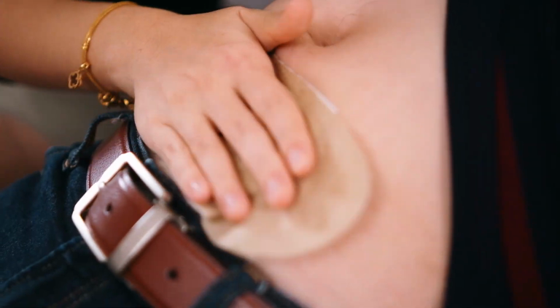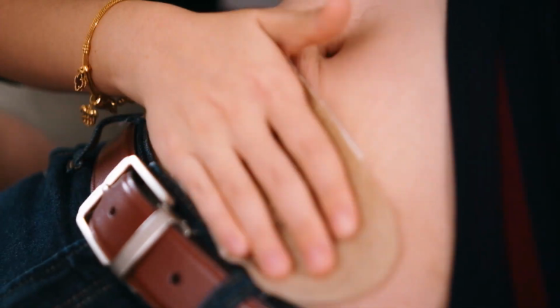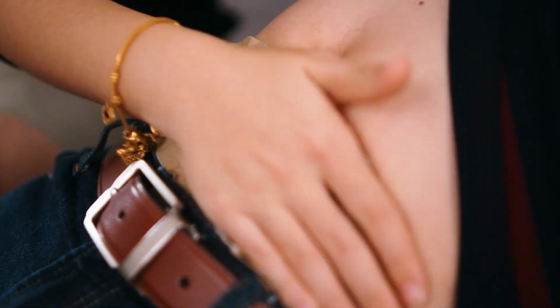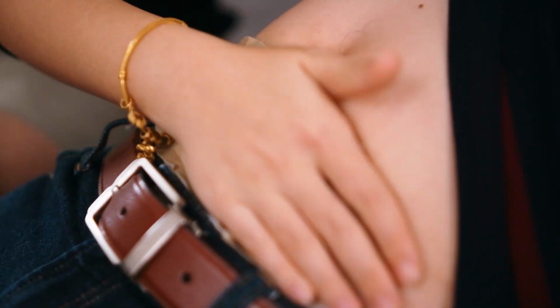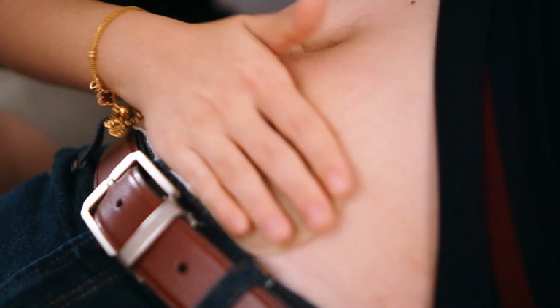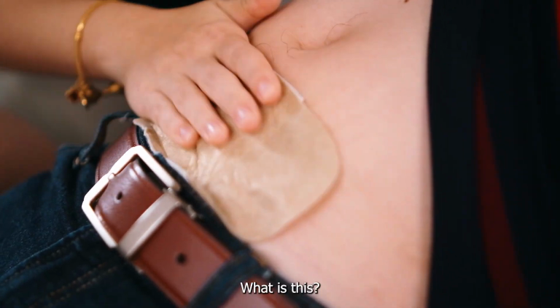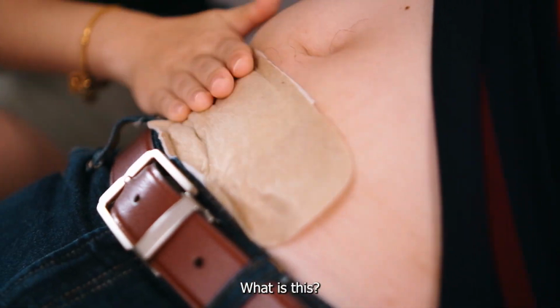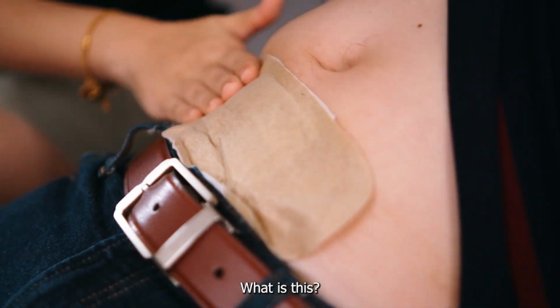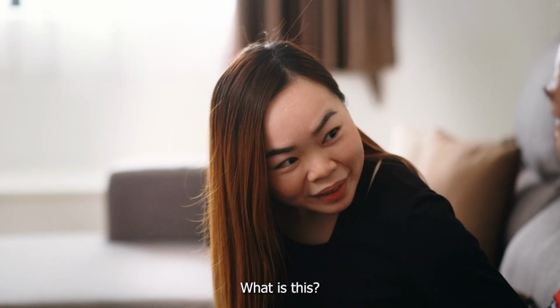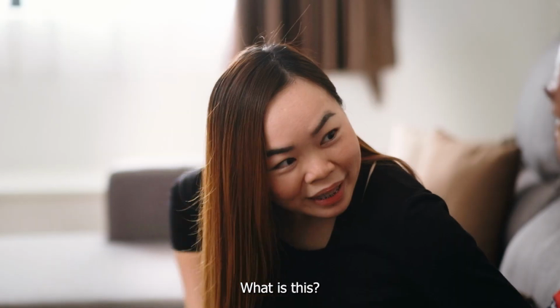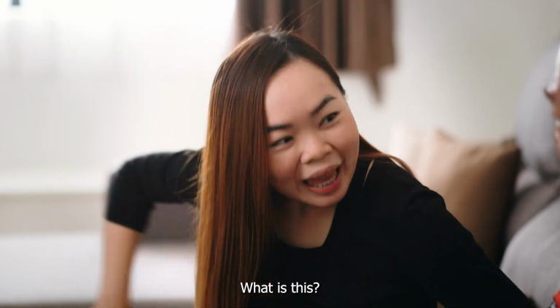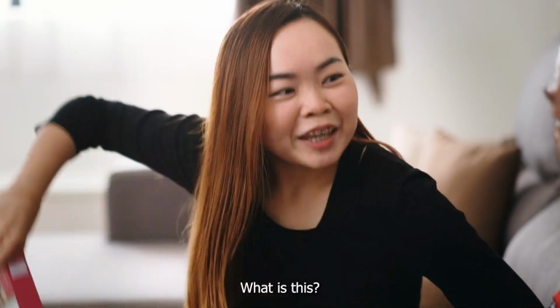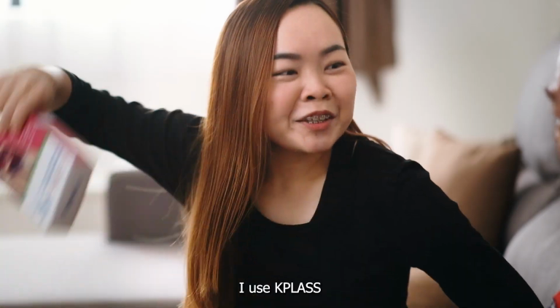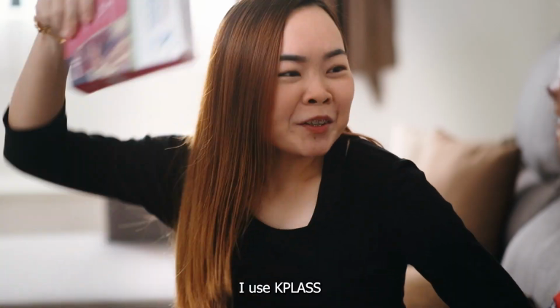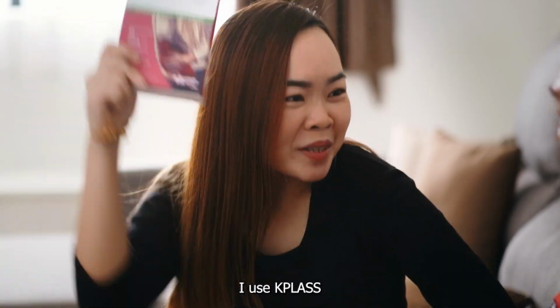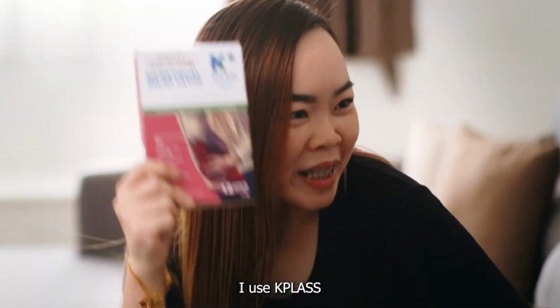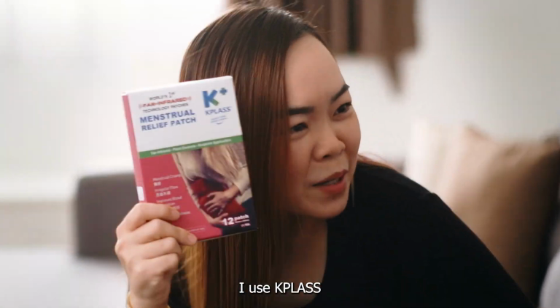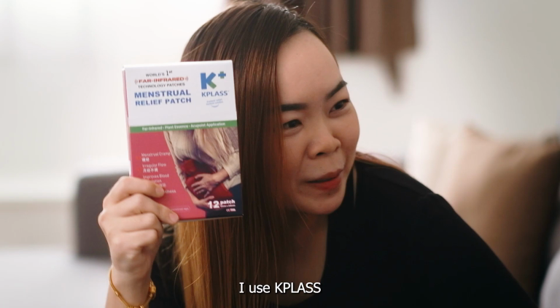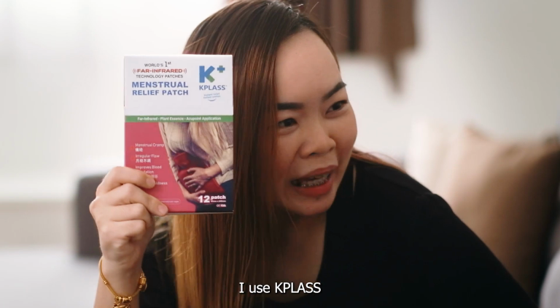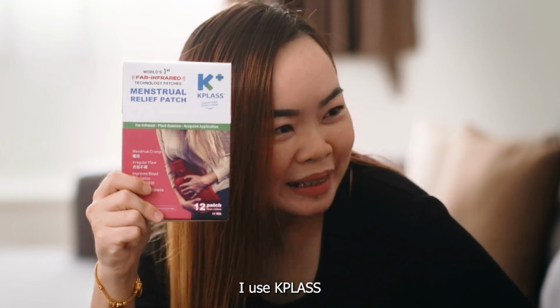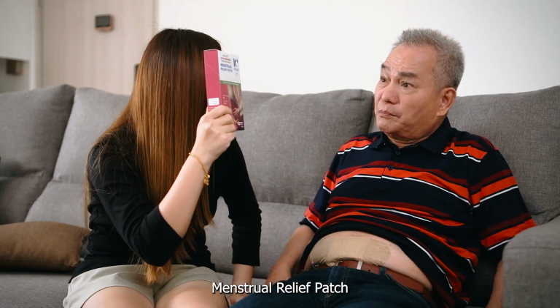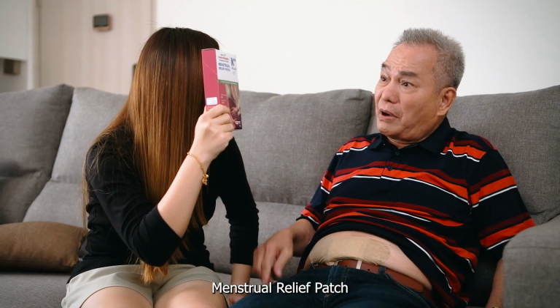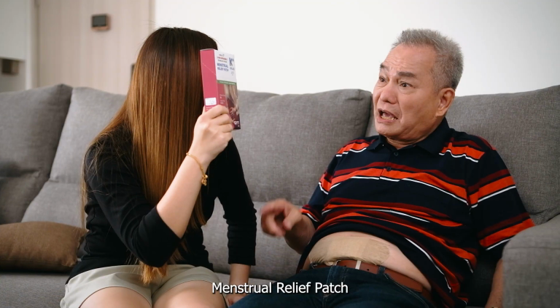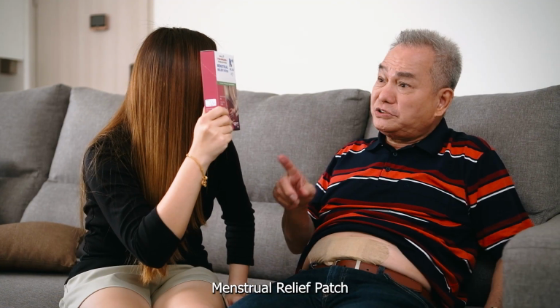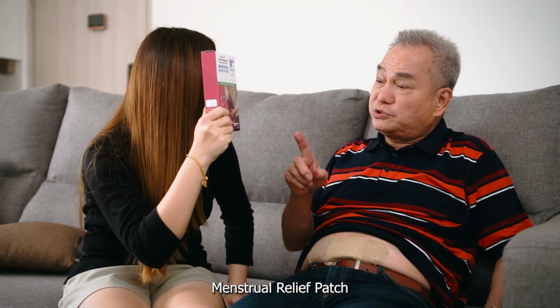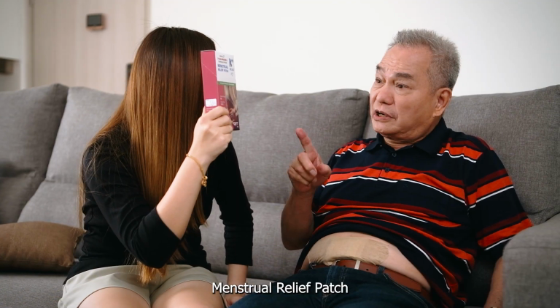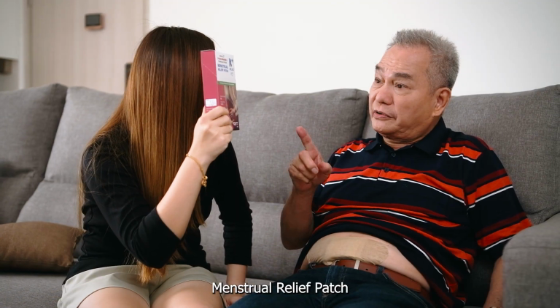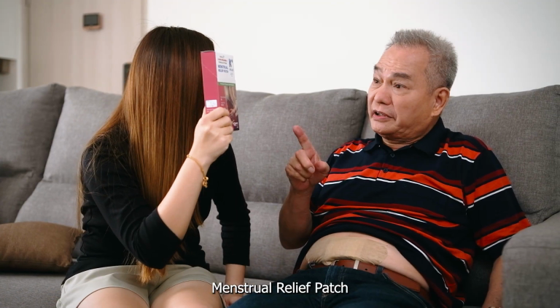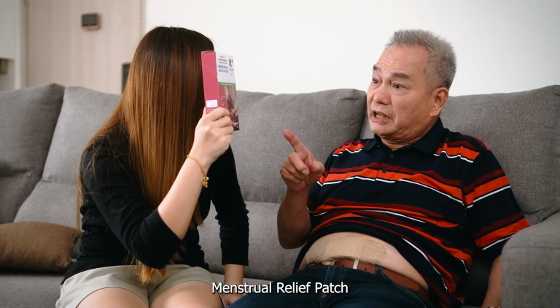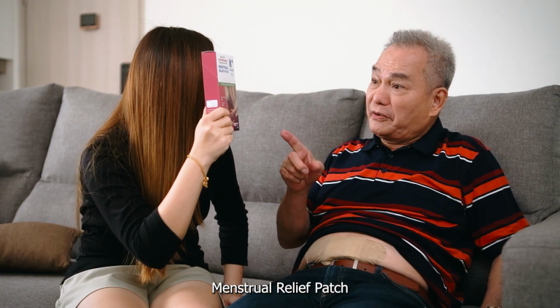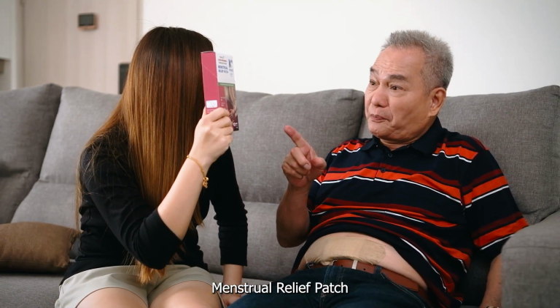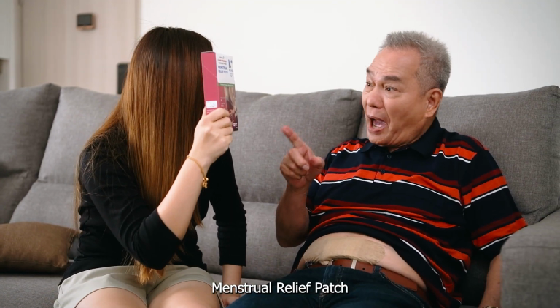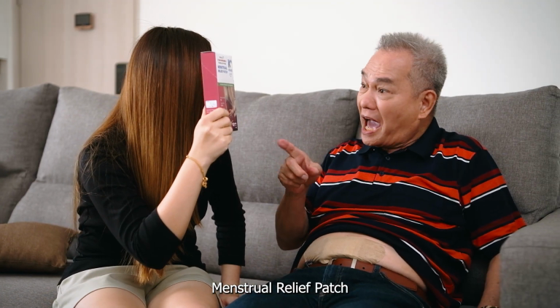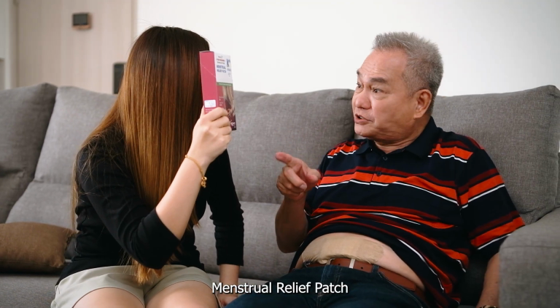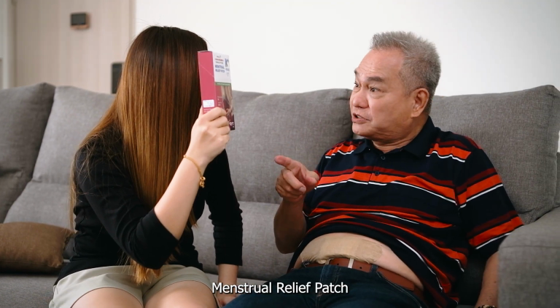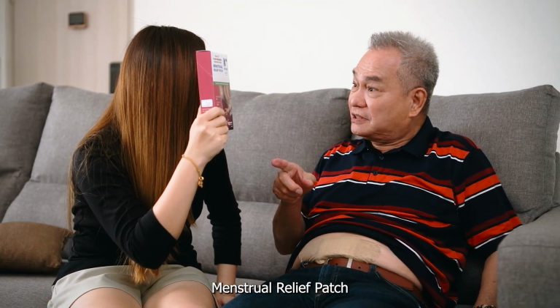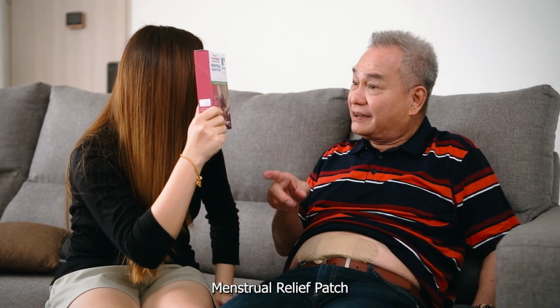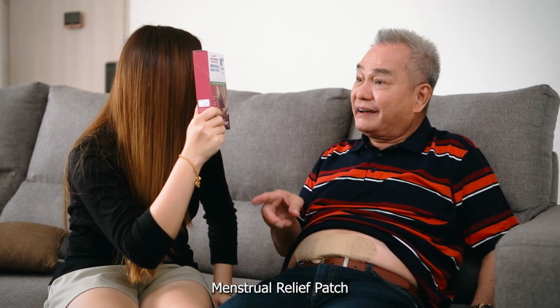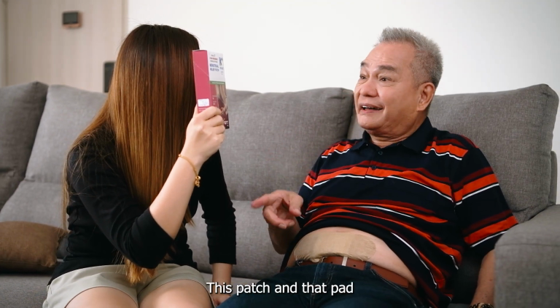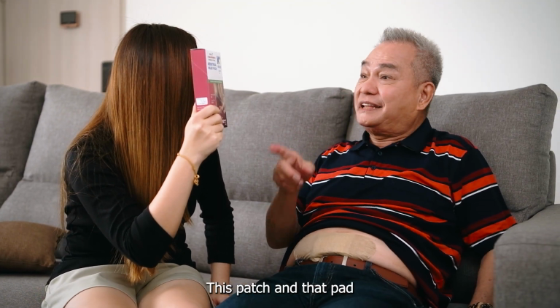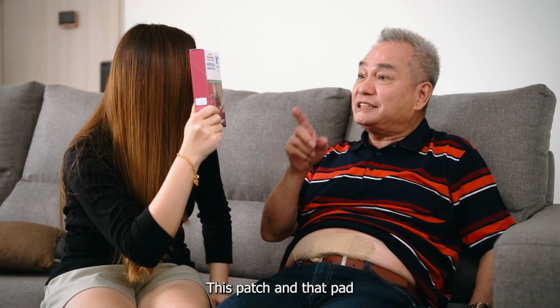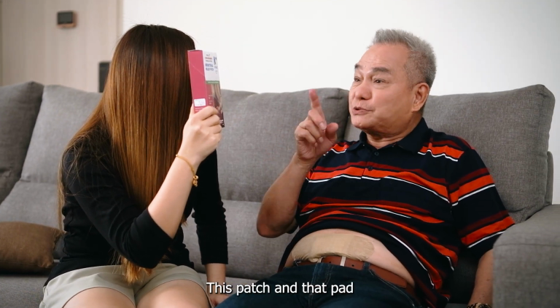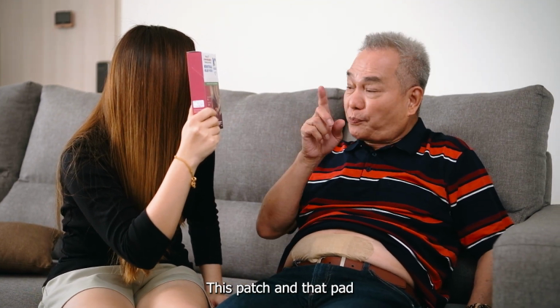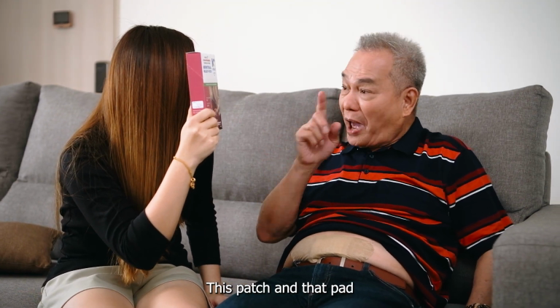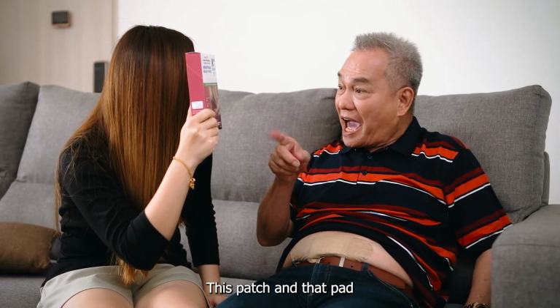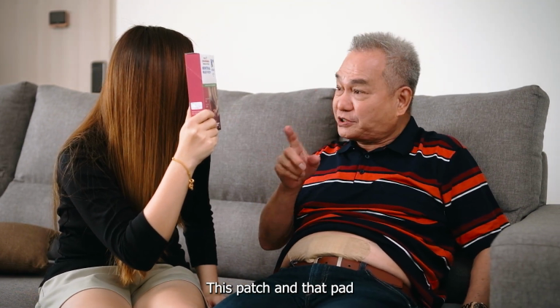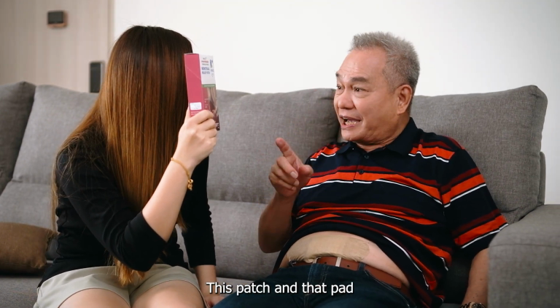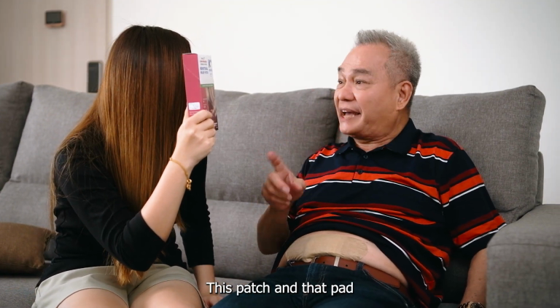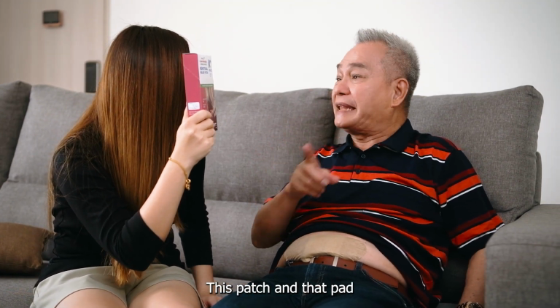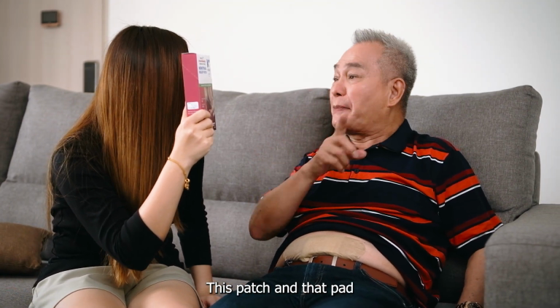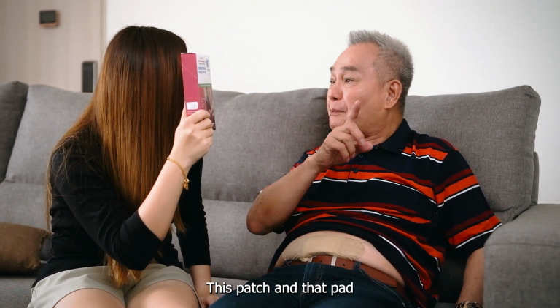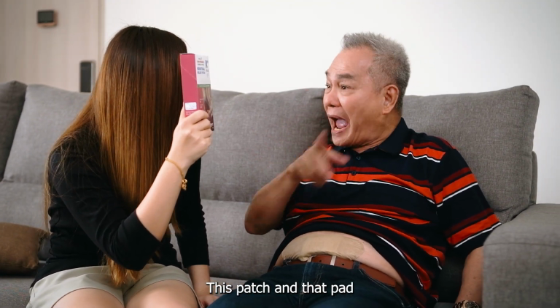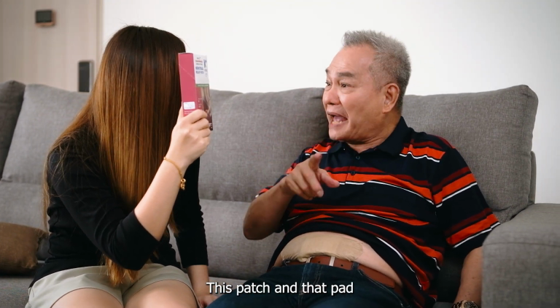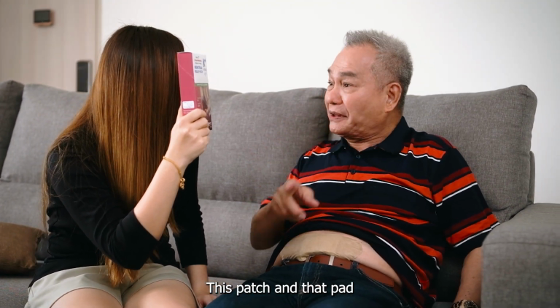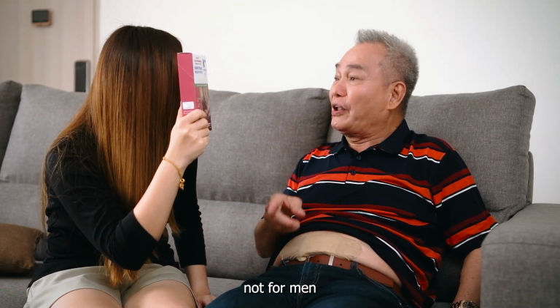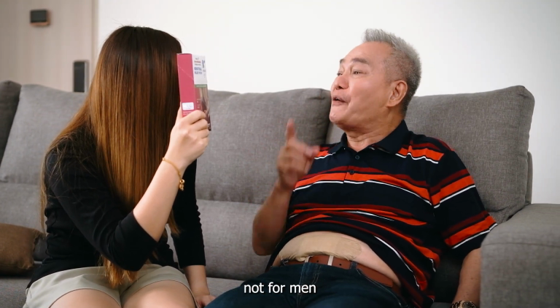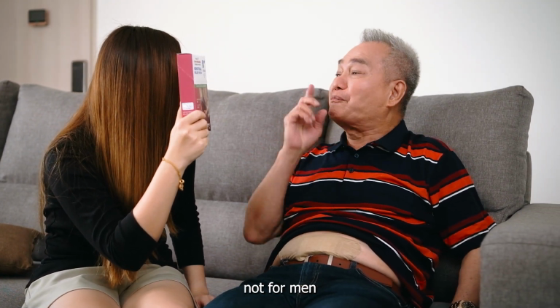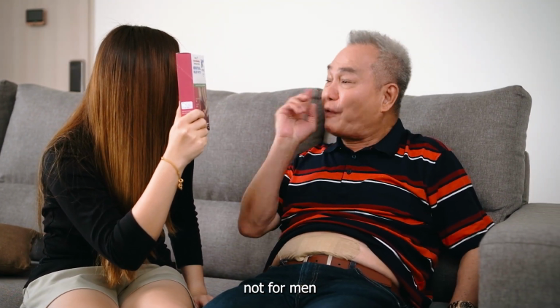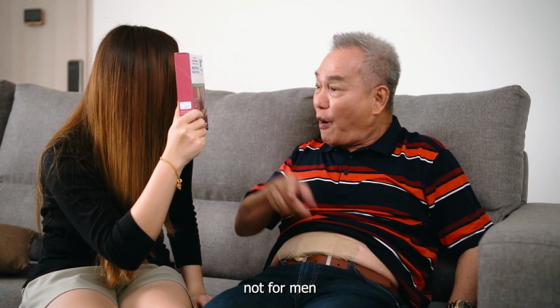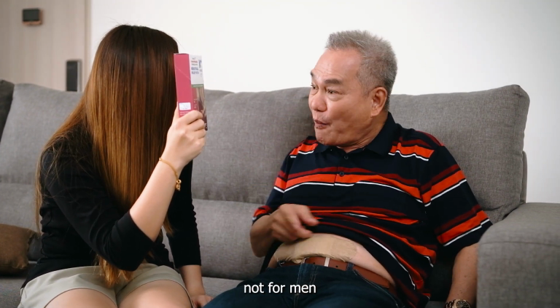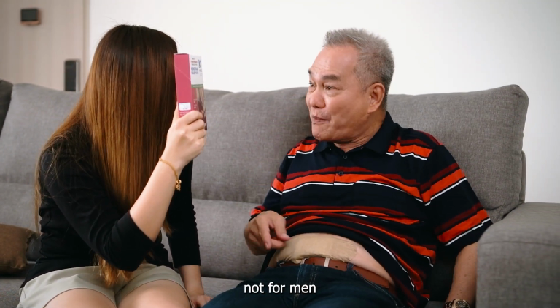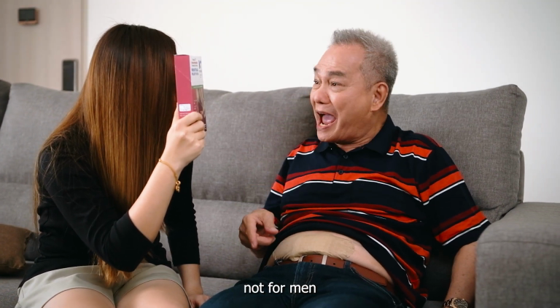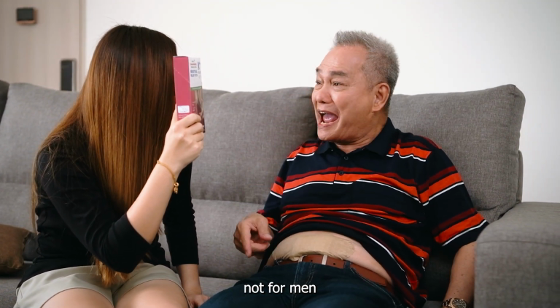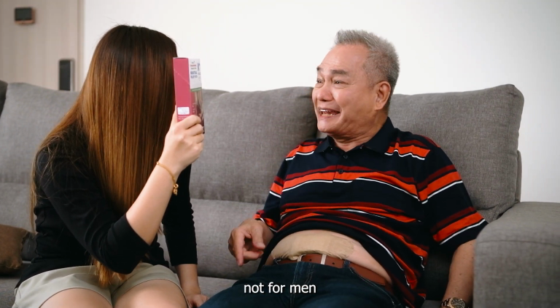What is this? Are you K-Post? Menstrual relief patch? This patch and that patch — not for men!